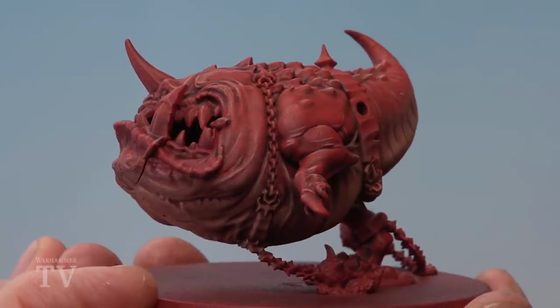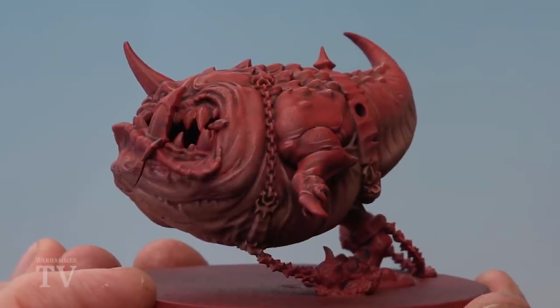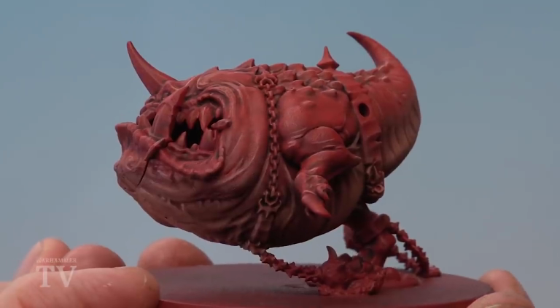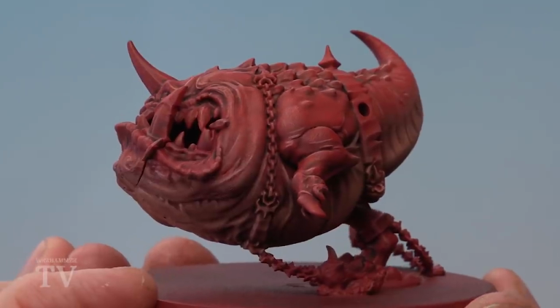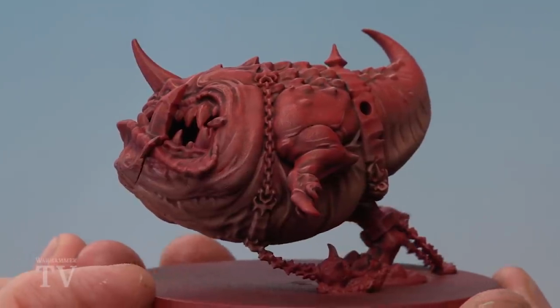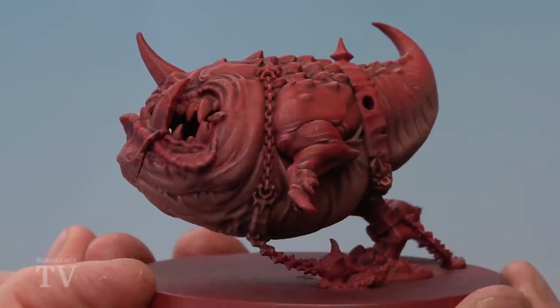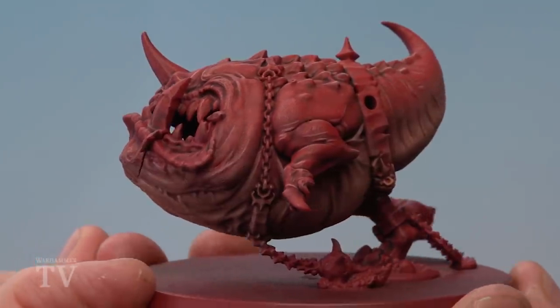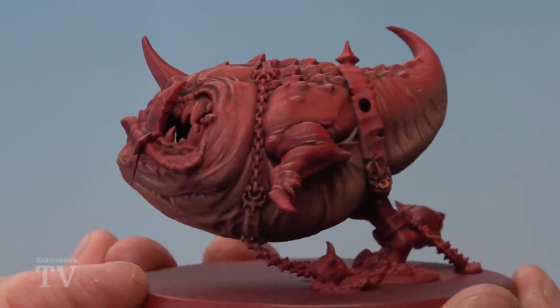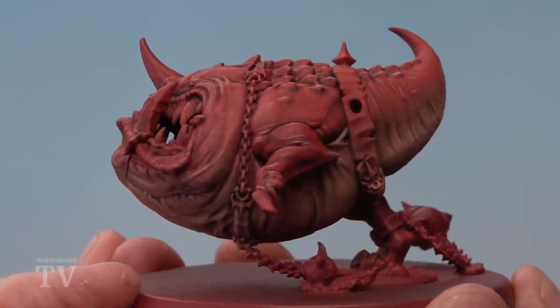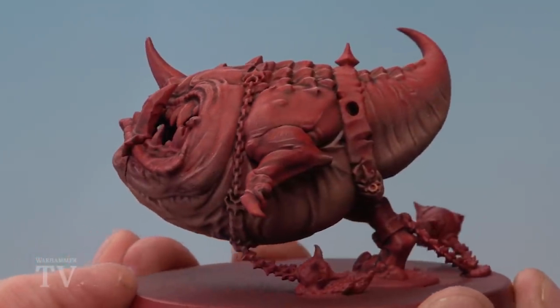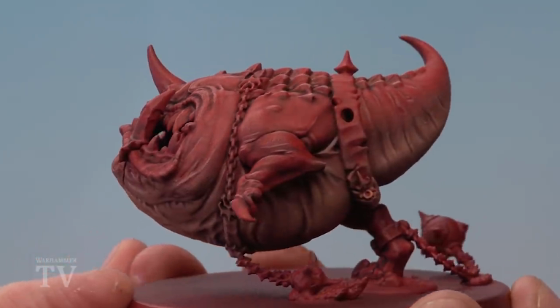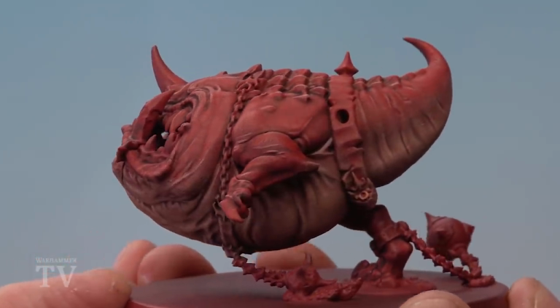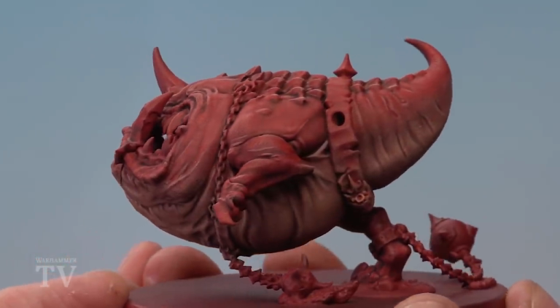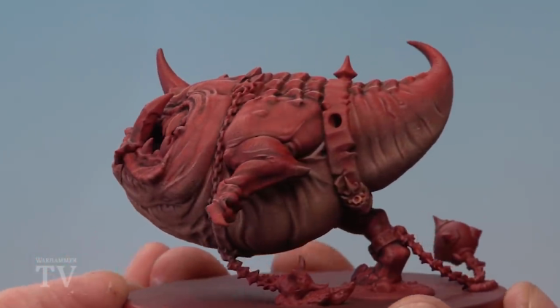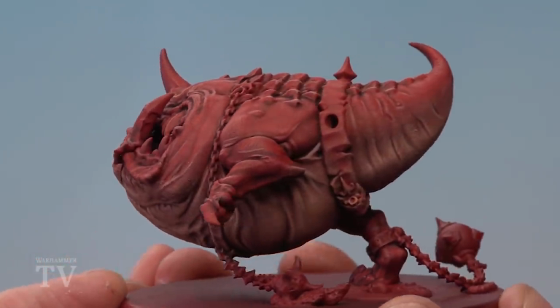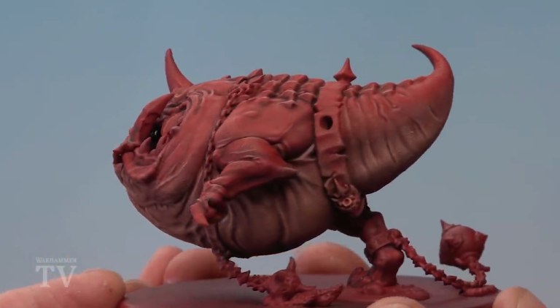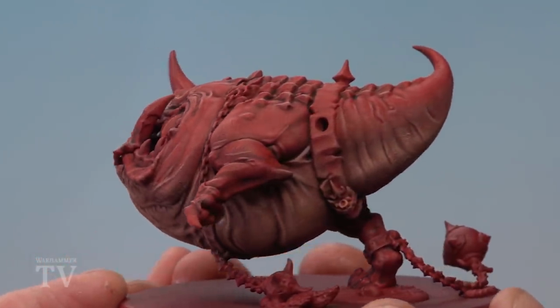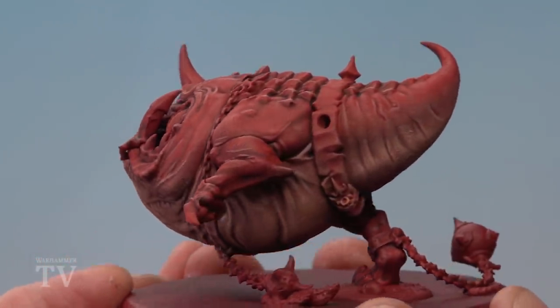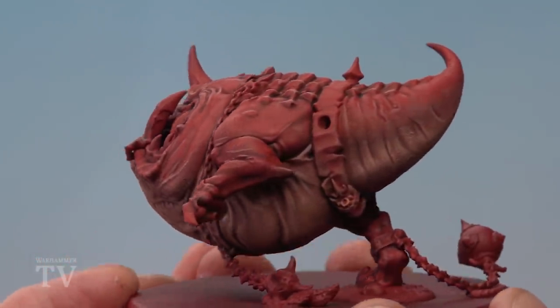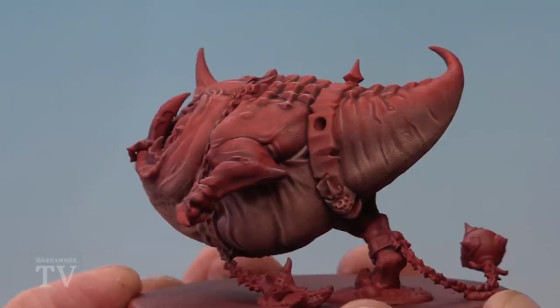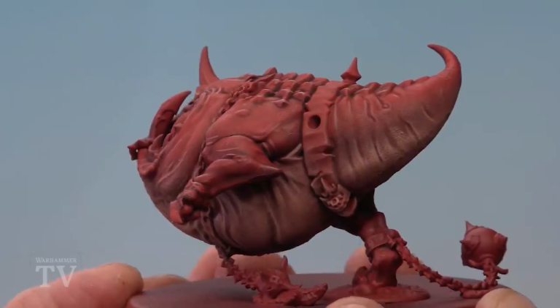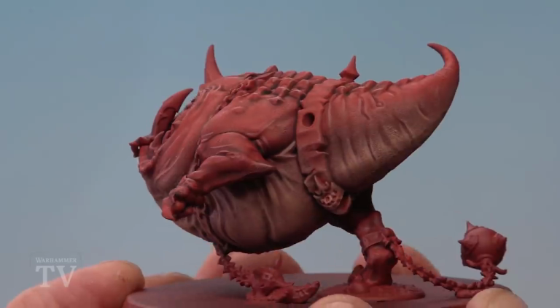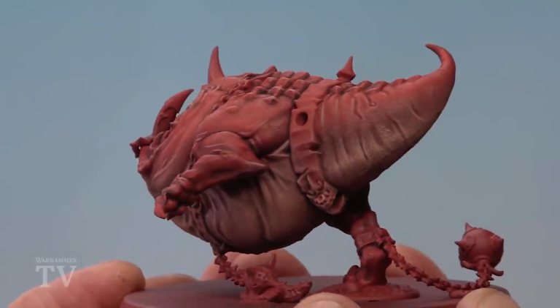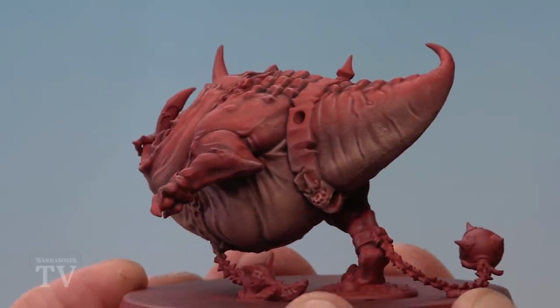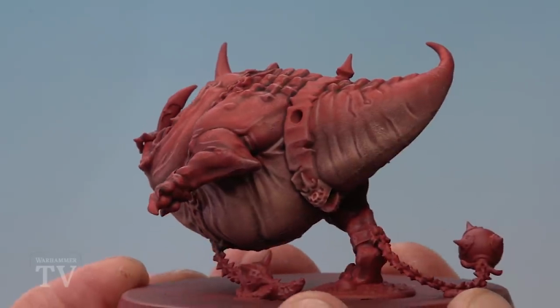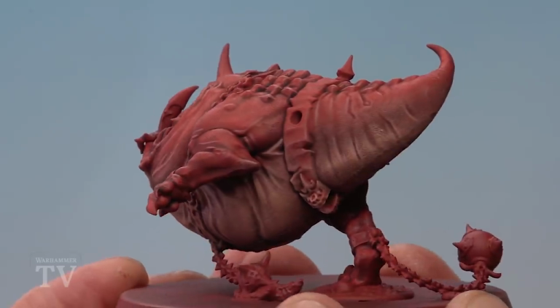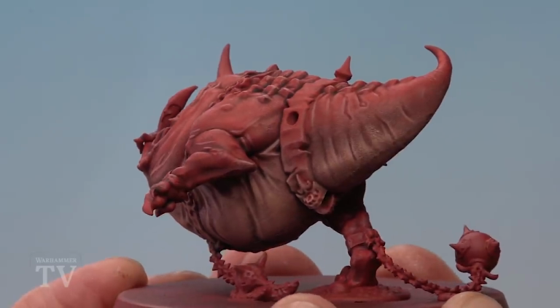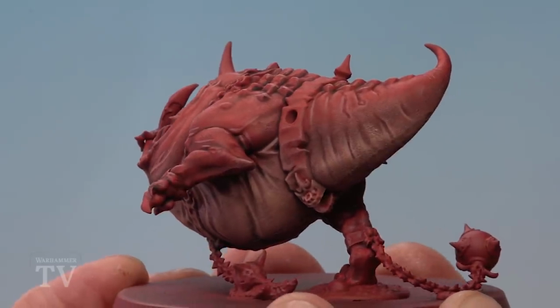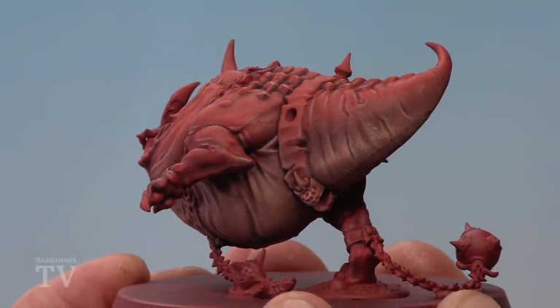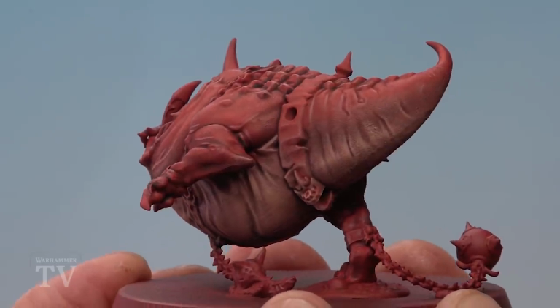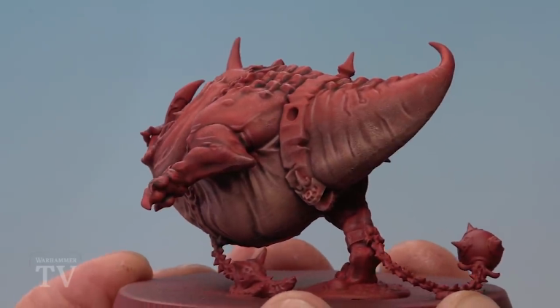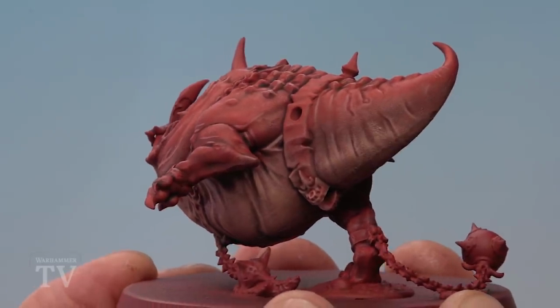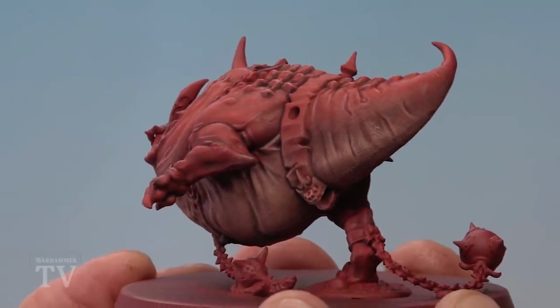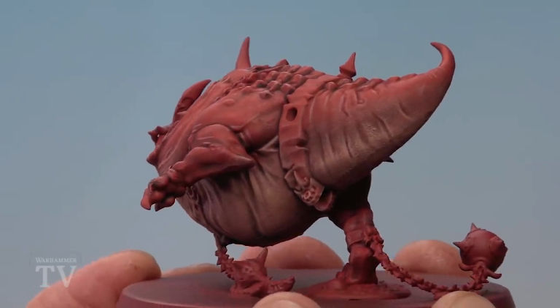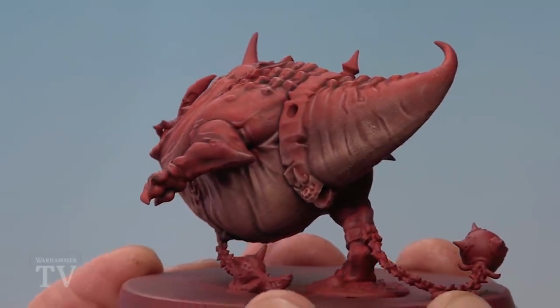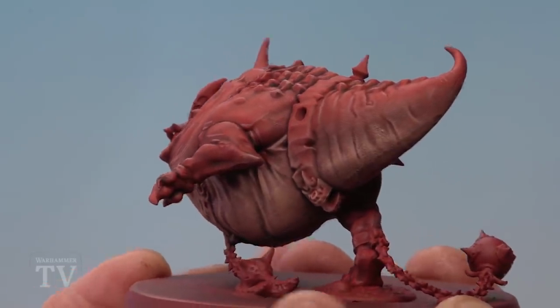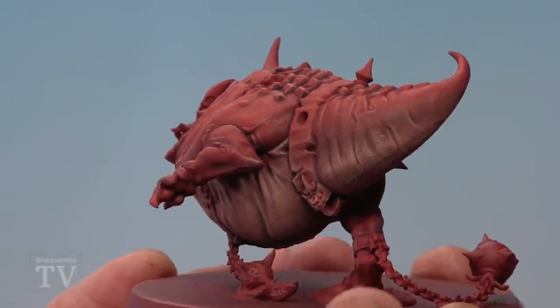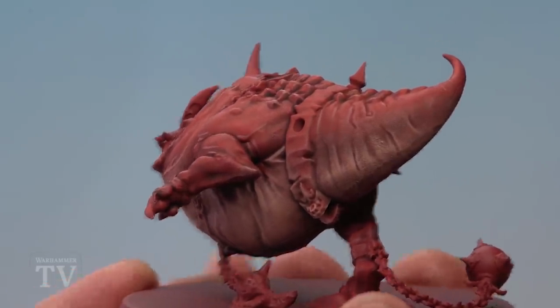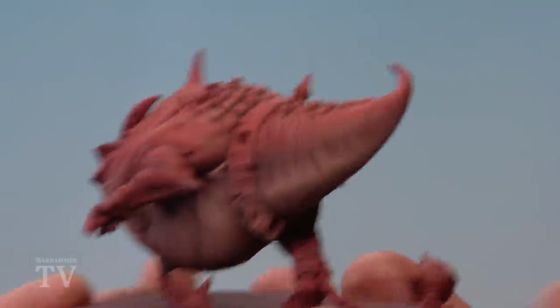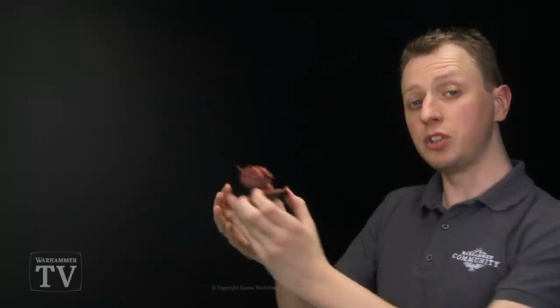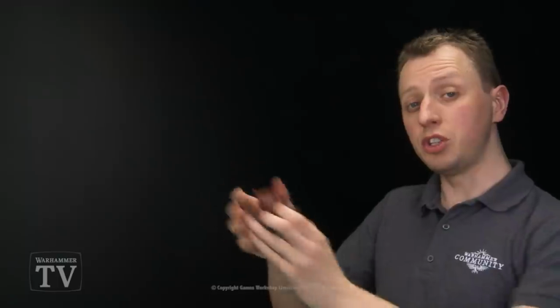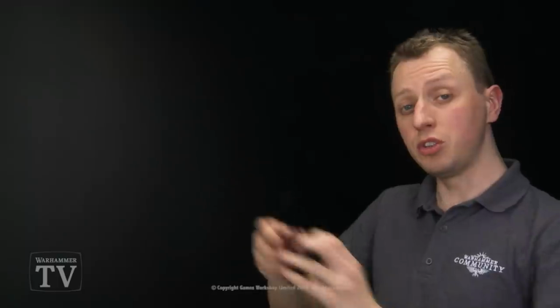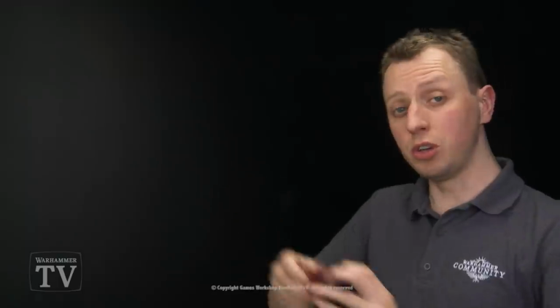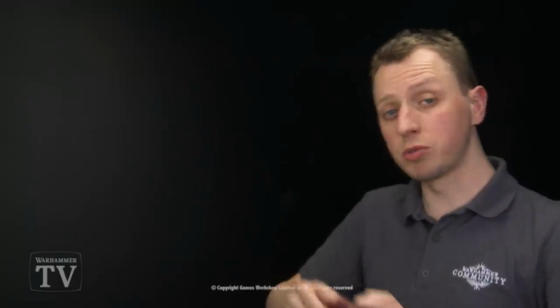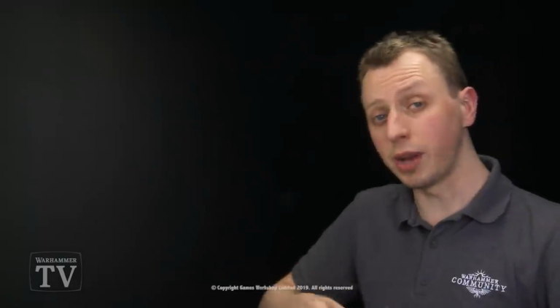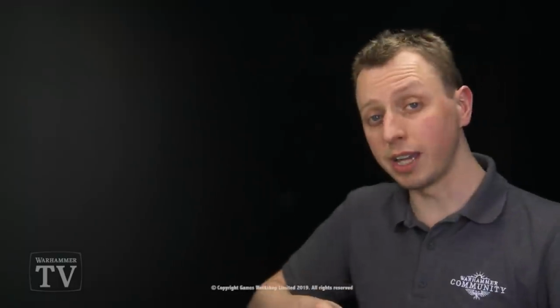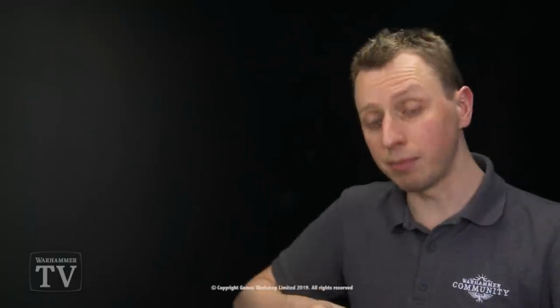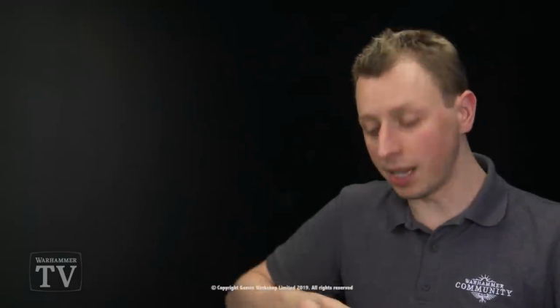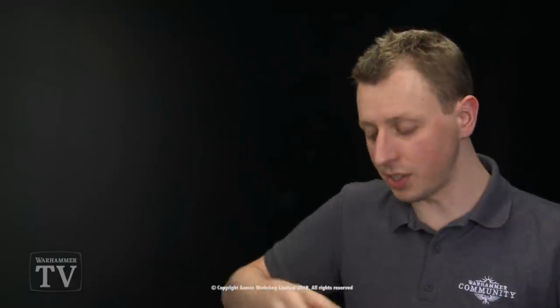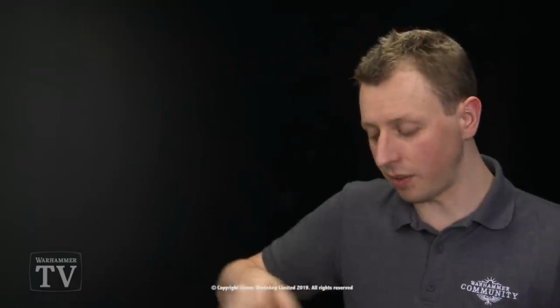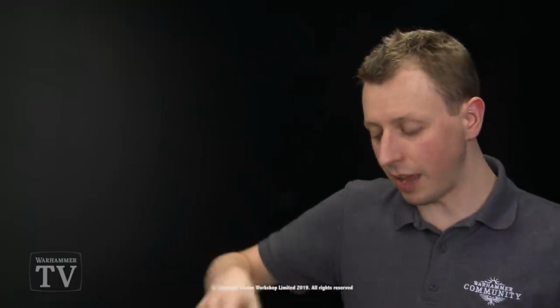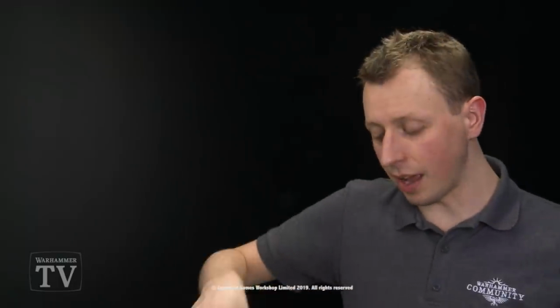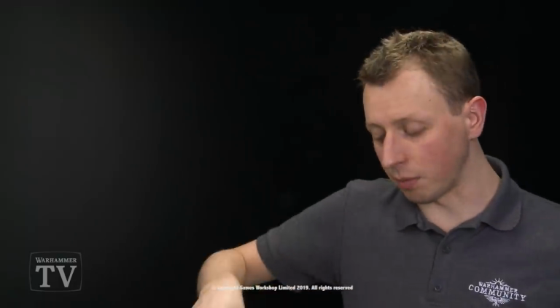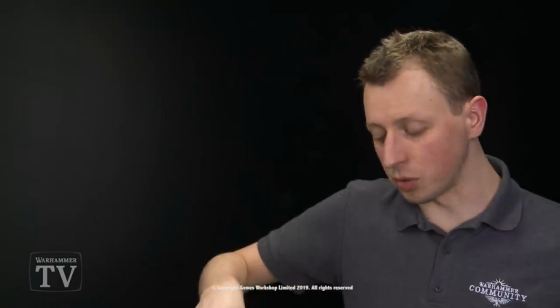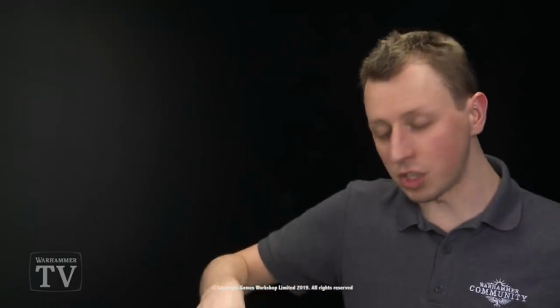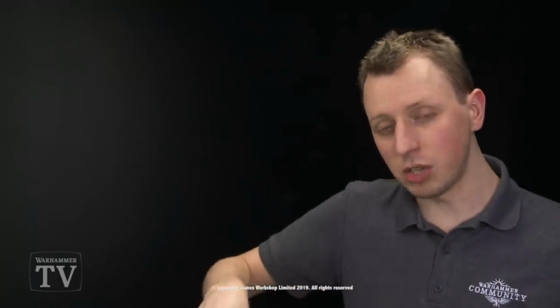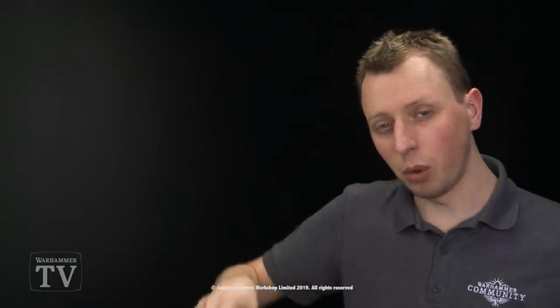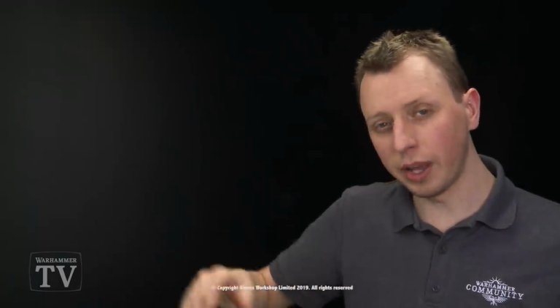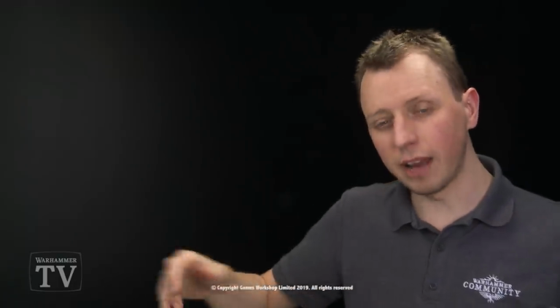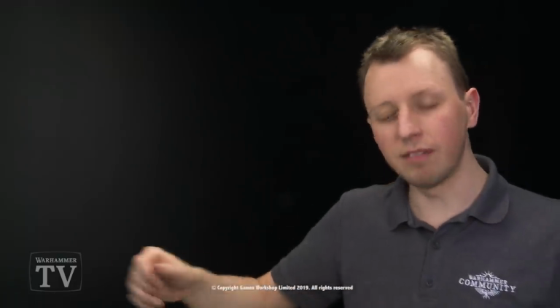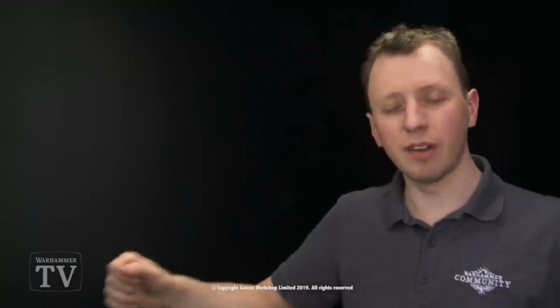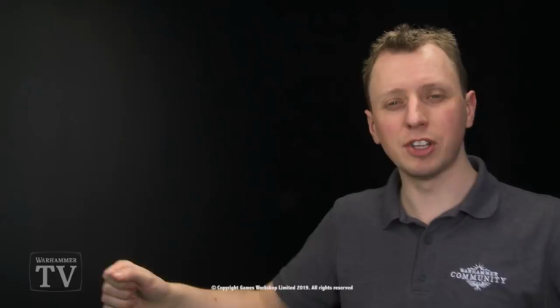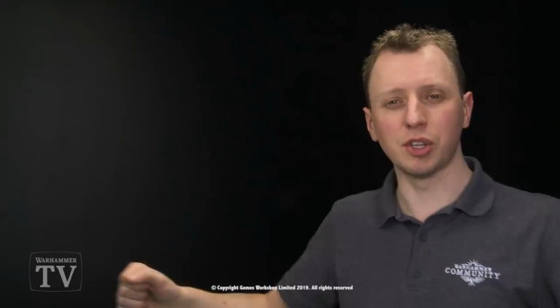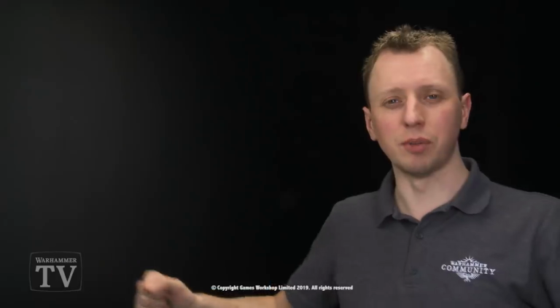And with that highlight applied, the flesh on this Mangler Squig is complete. I hope that's been of use to you Gloomspite Gitz players out there, and we'll see you all again very soon.